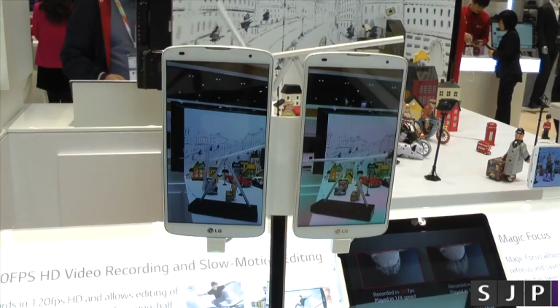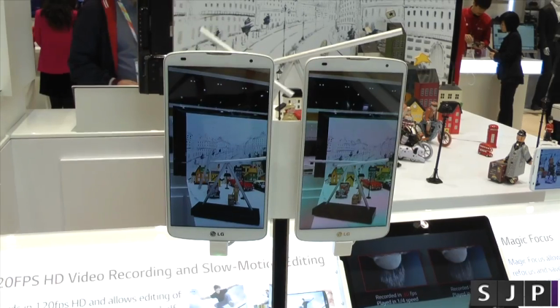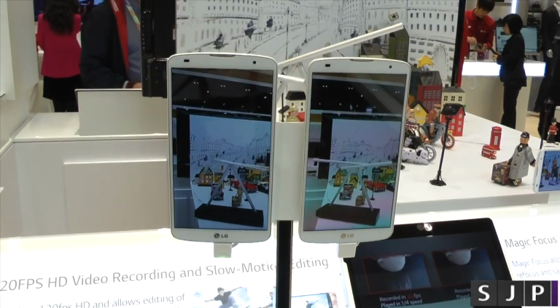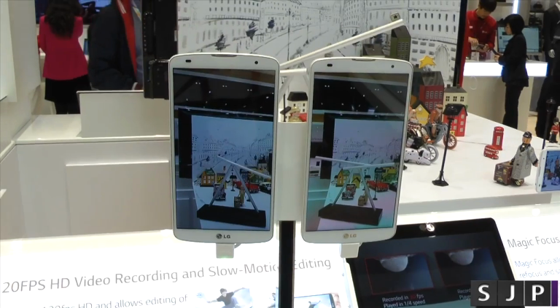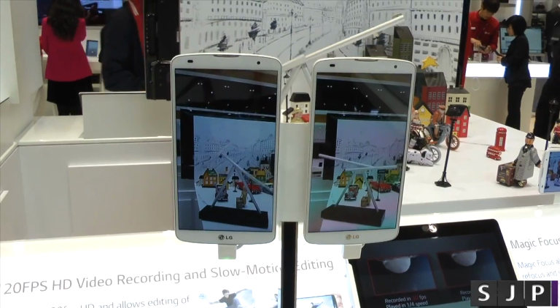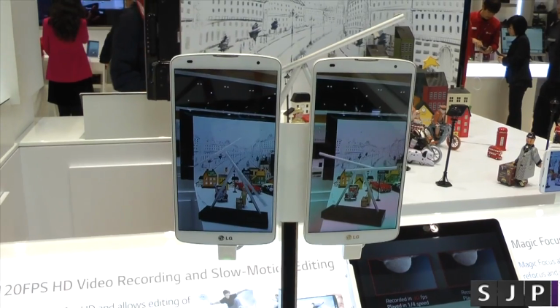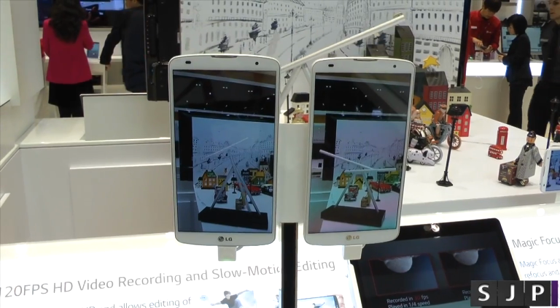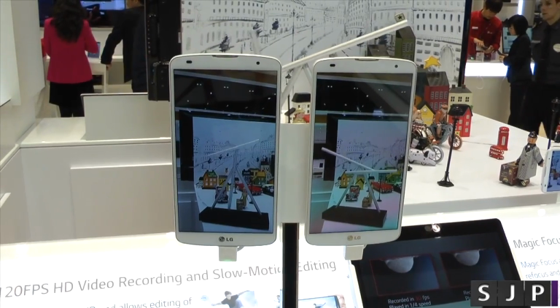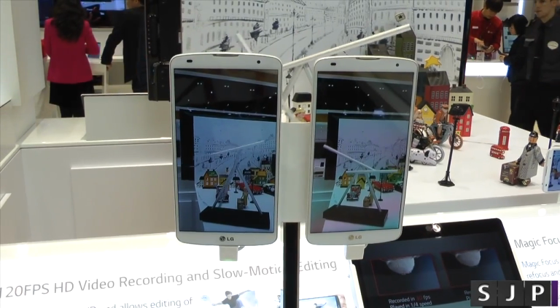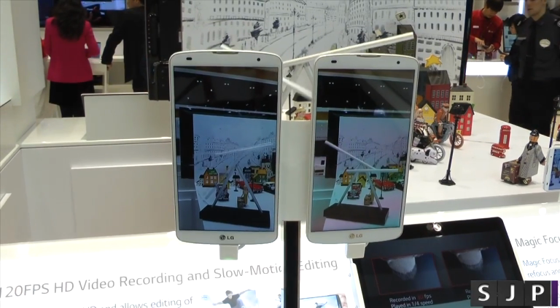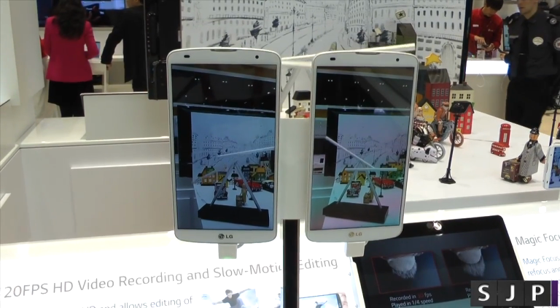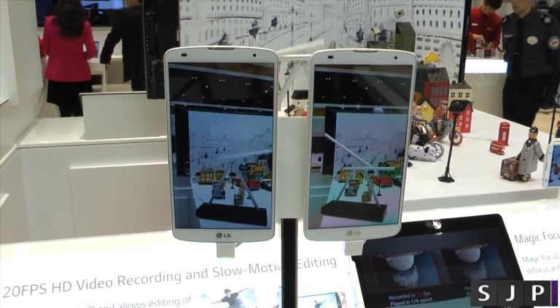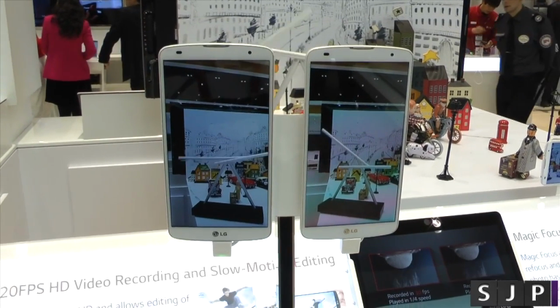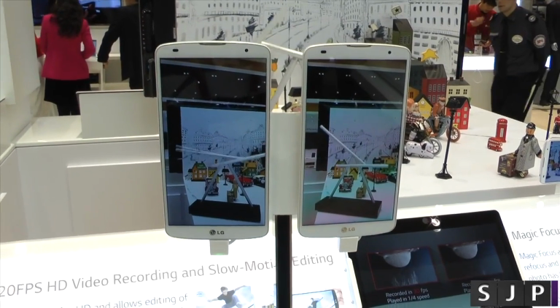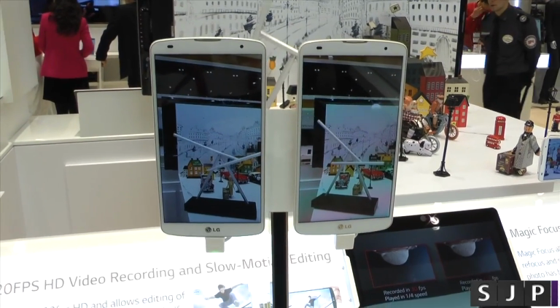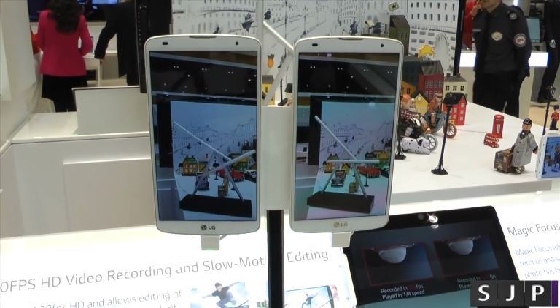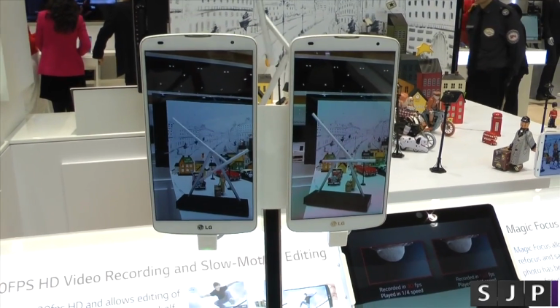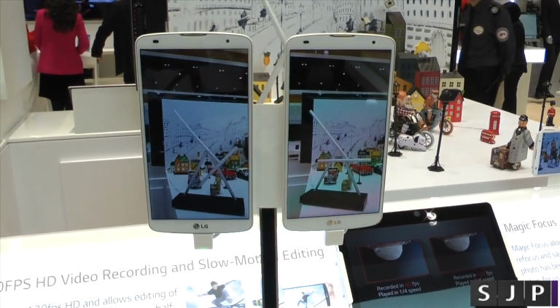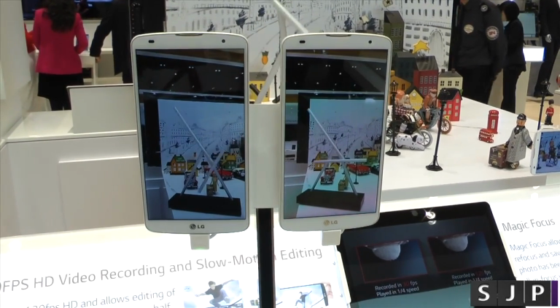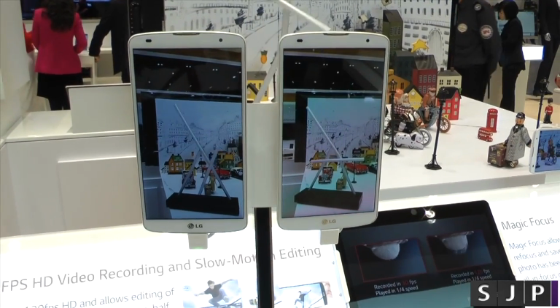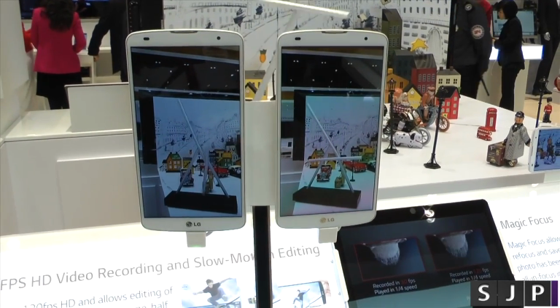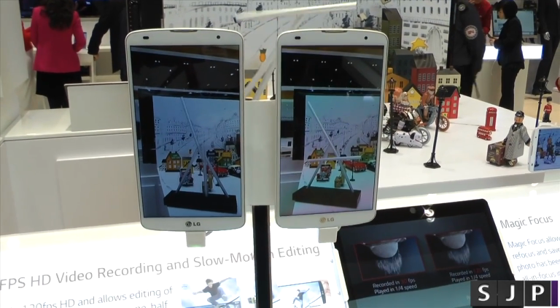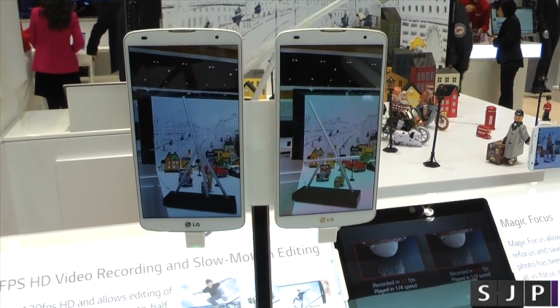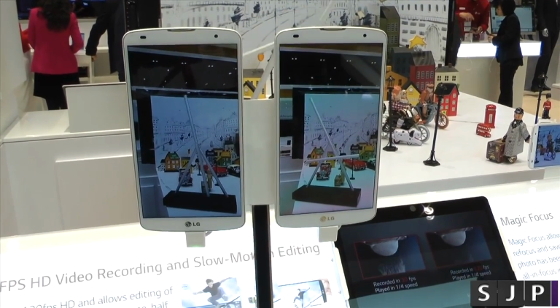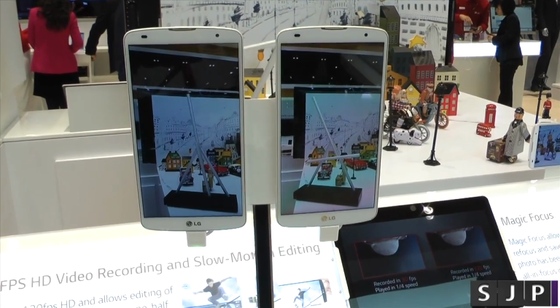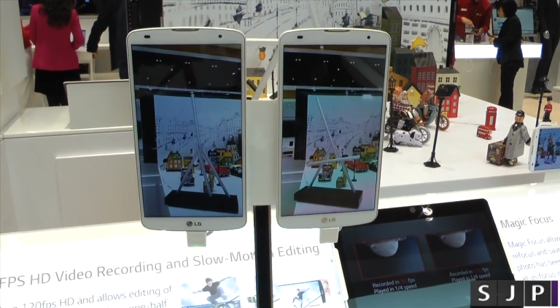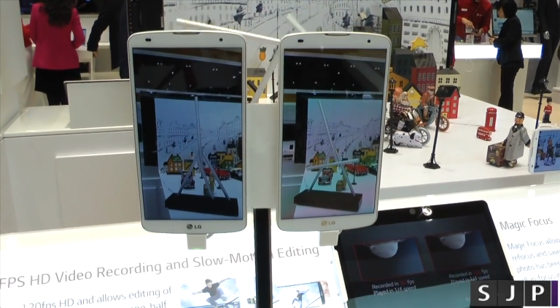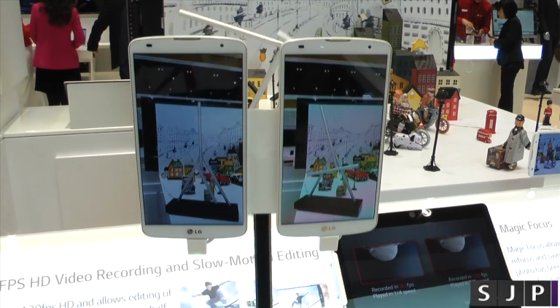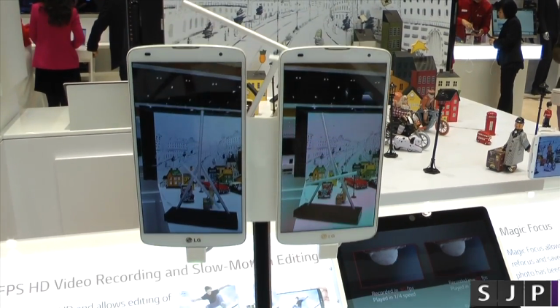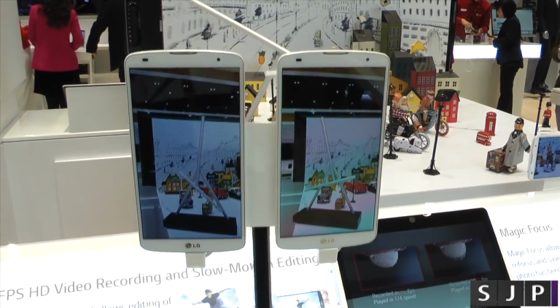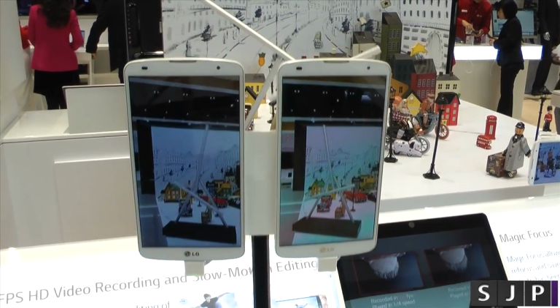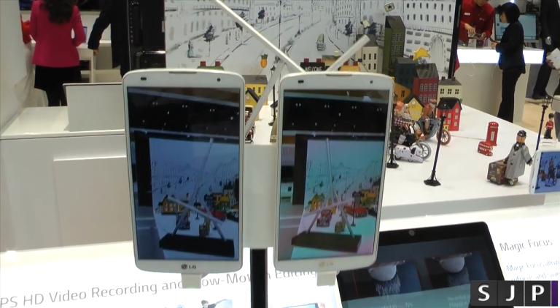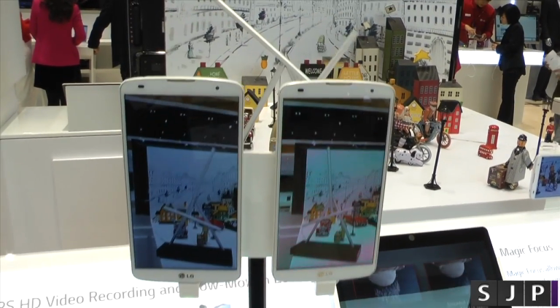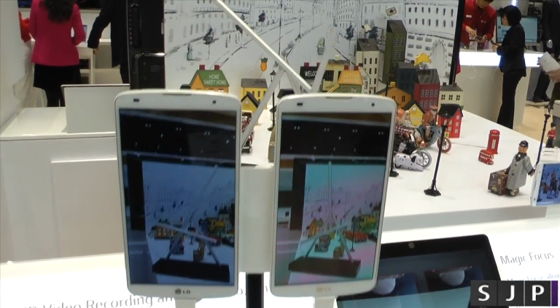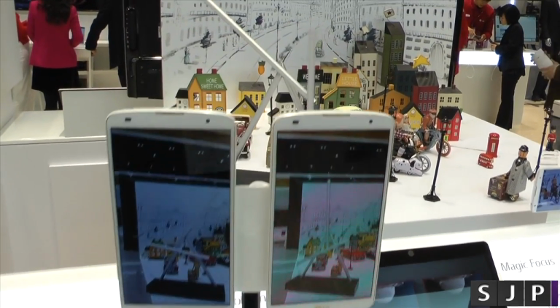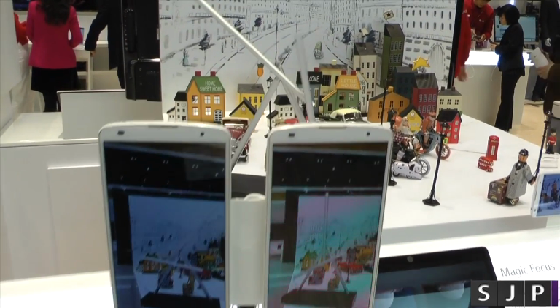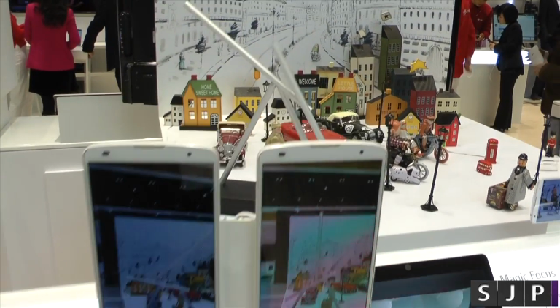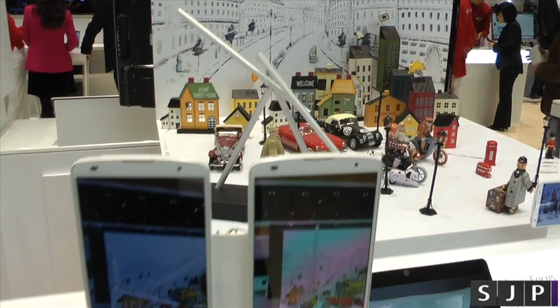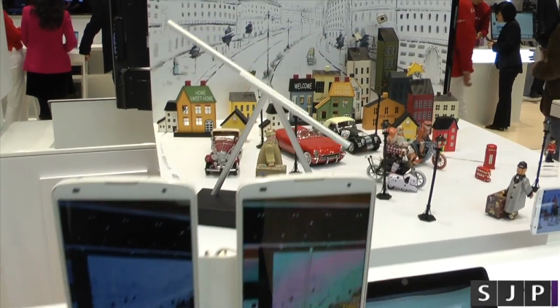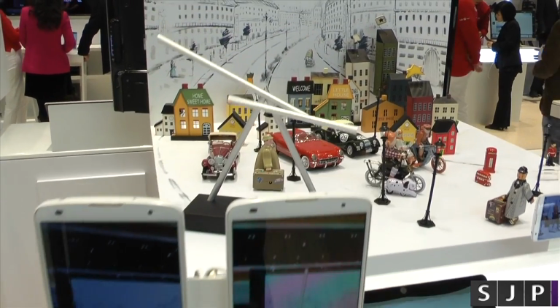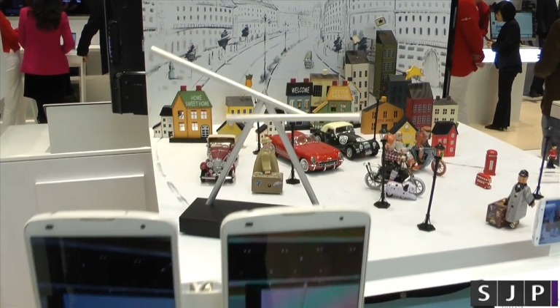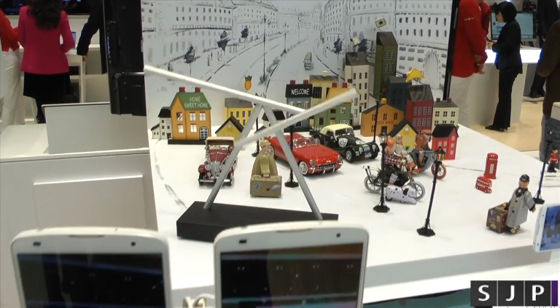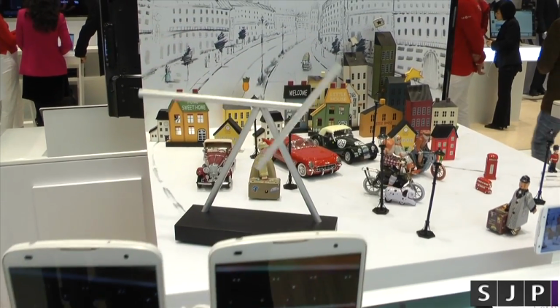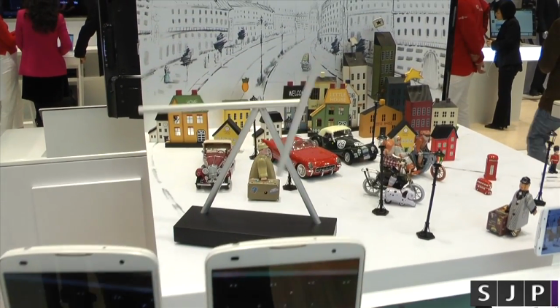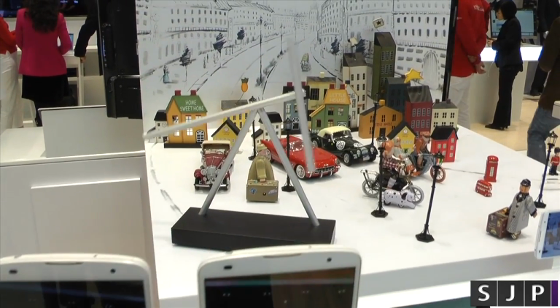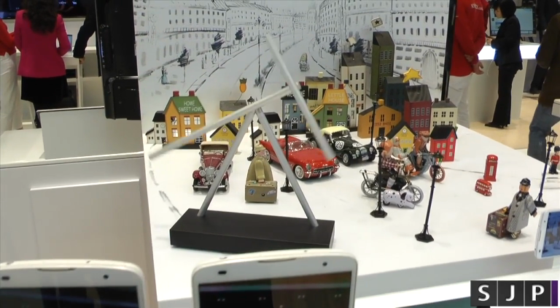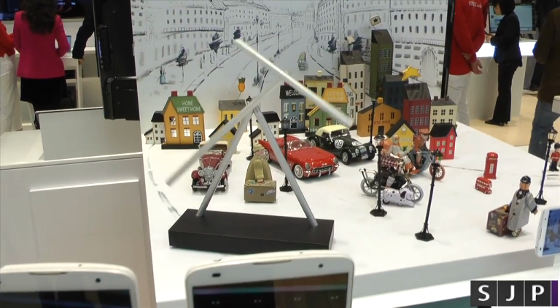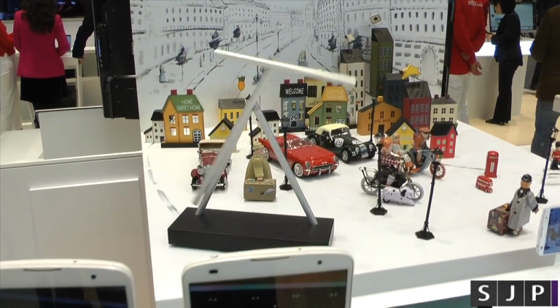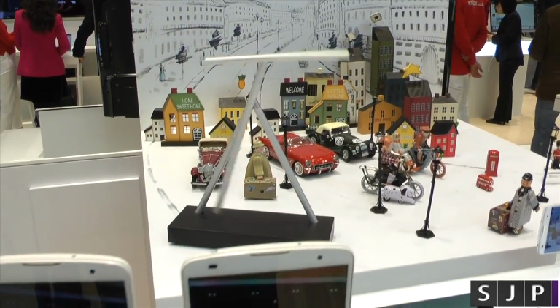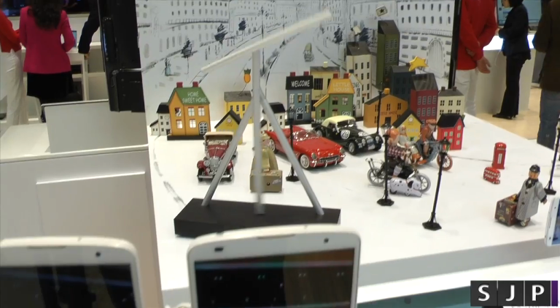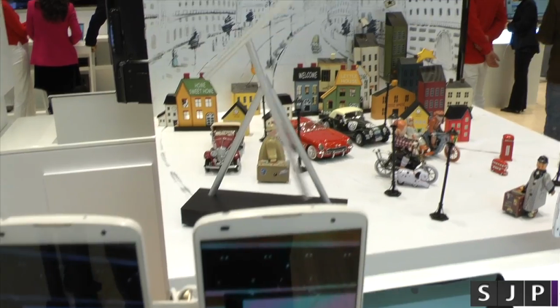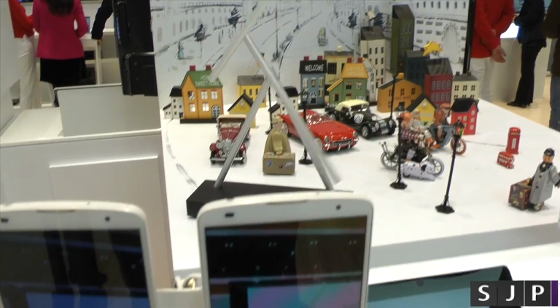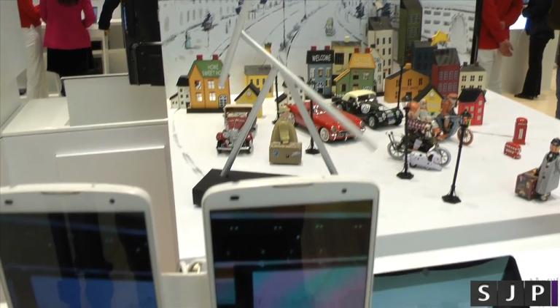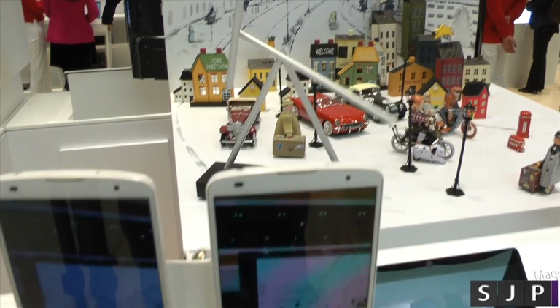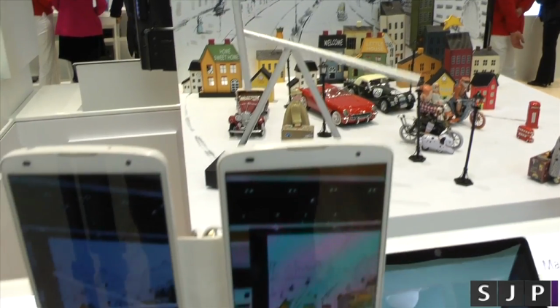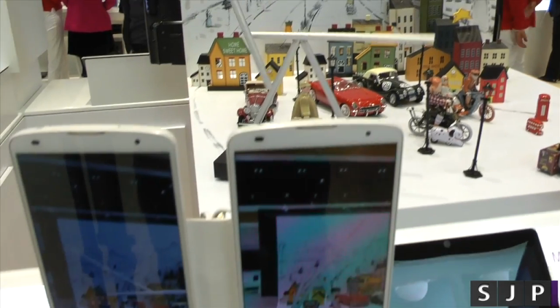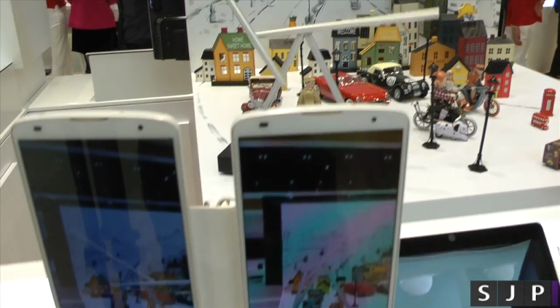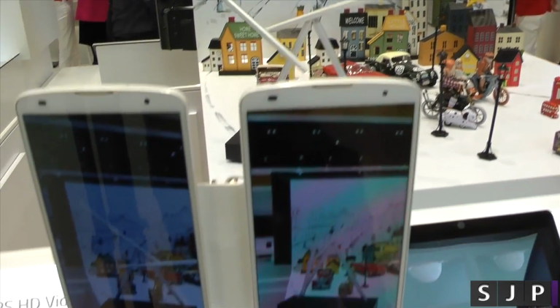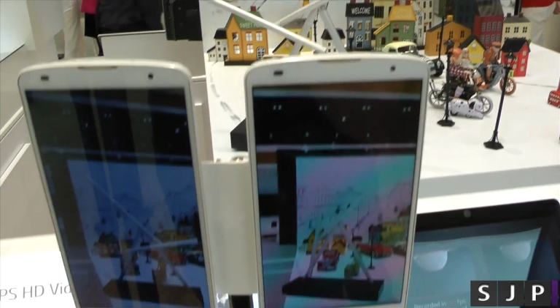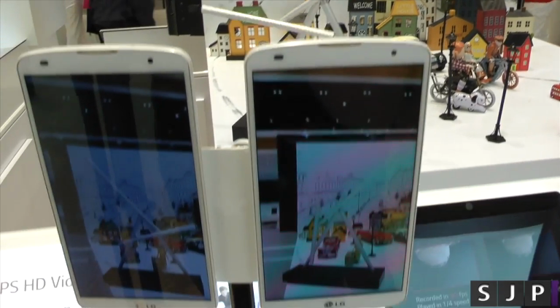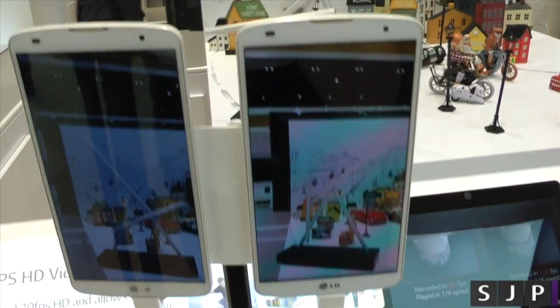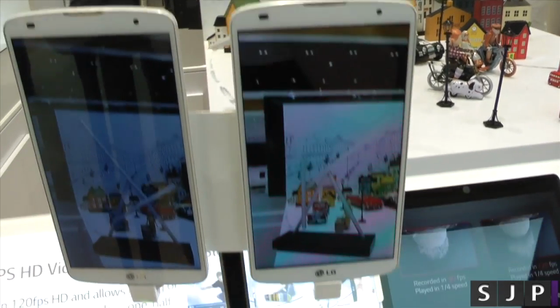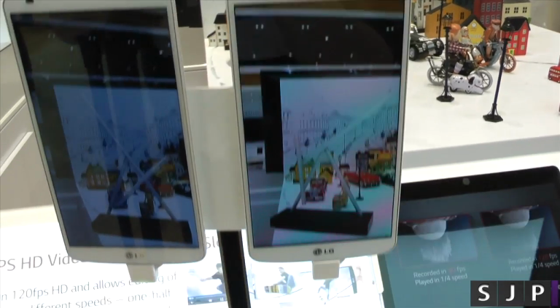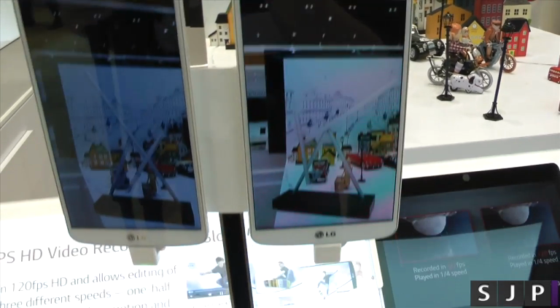Hey buddy, Sam back once again. I am still here at the LG booth and as you can see here, we've got a little slow motion video demo — 120 frames per second.